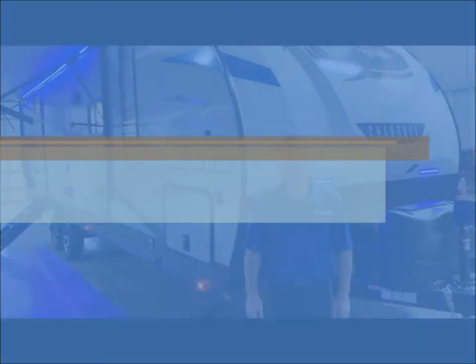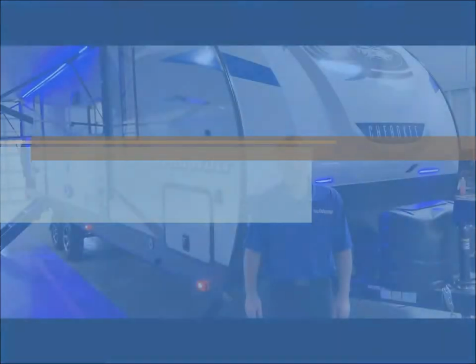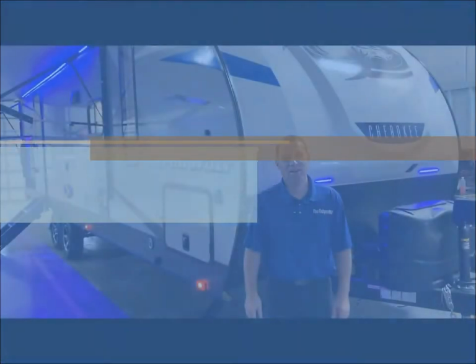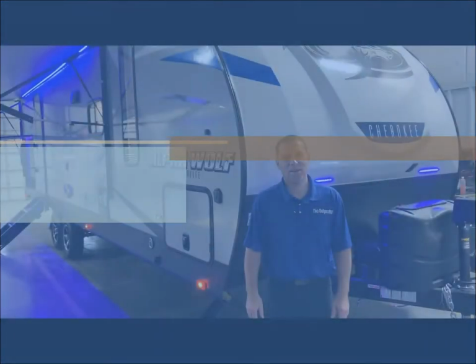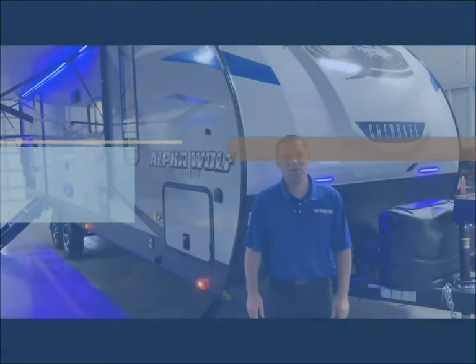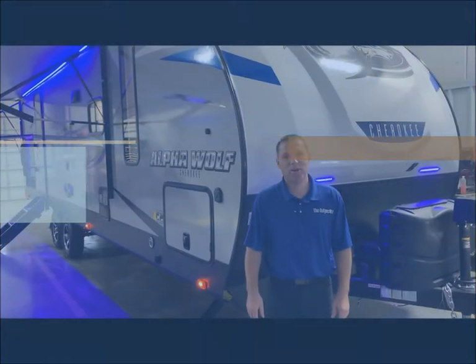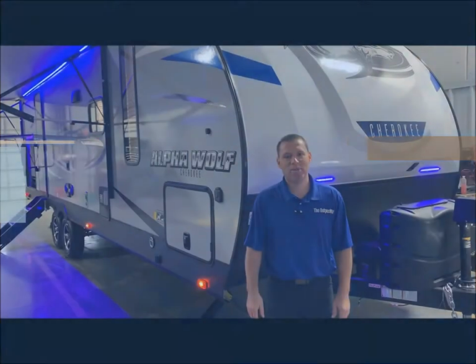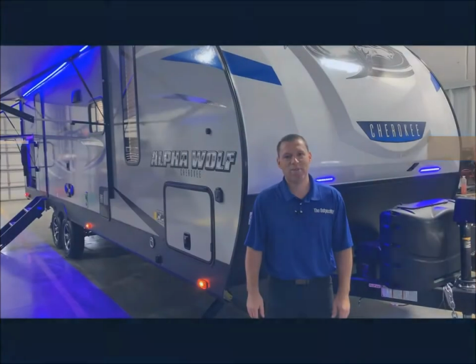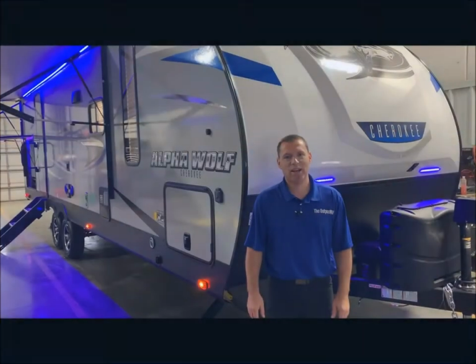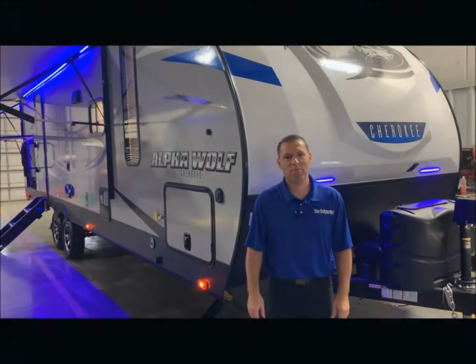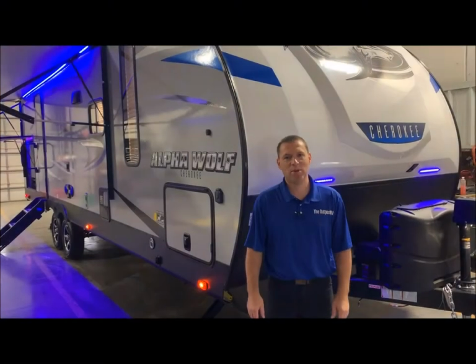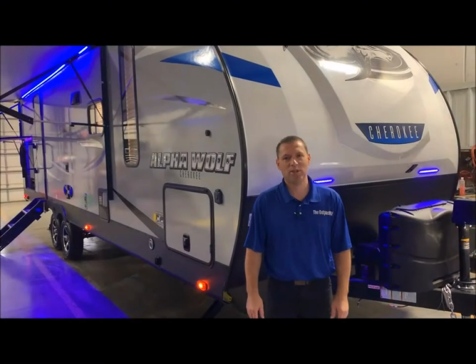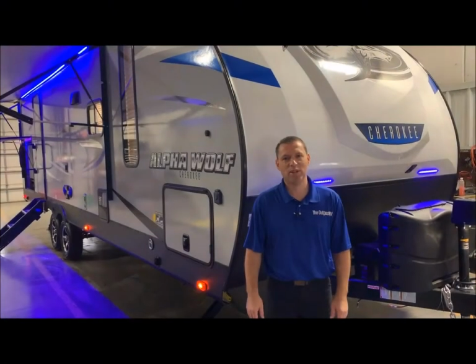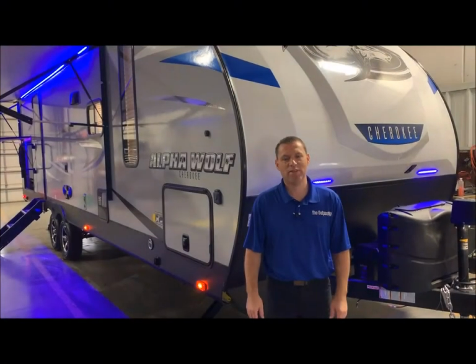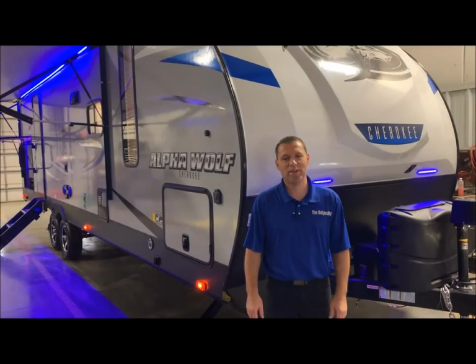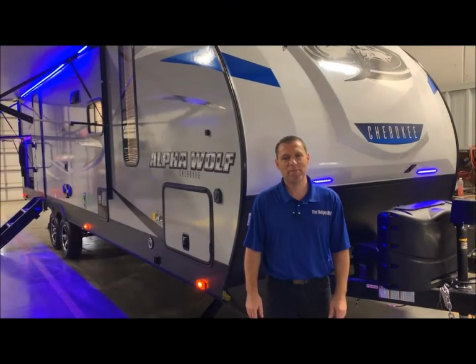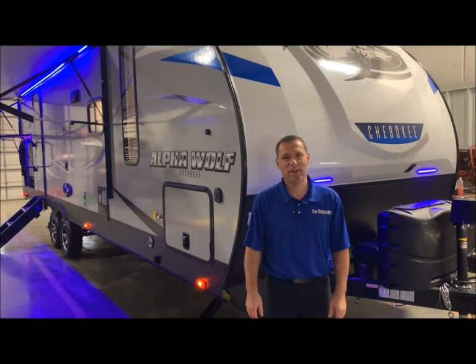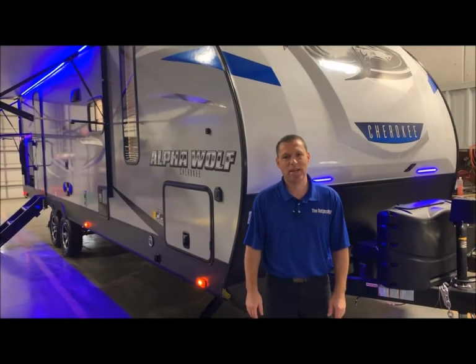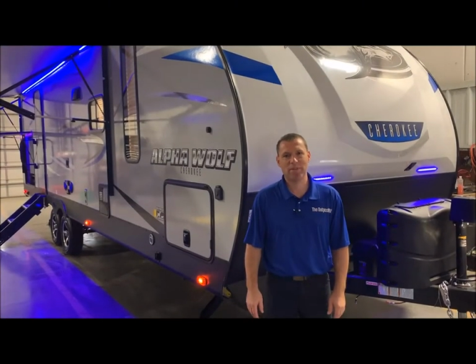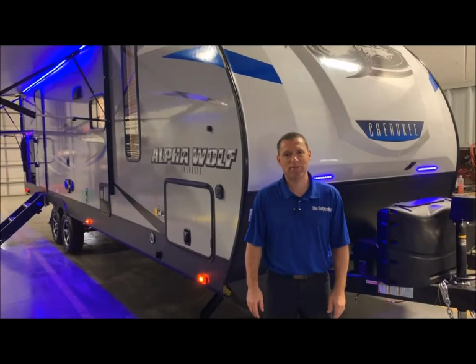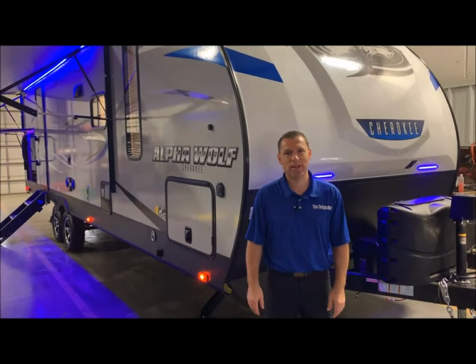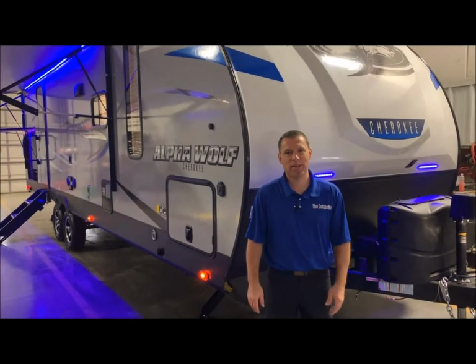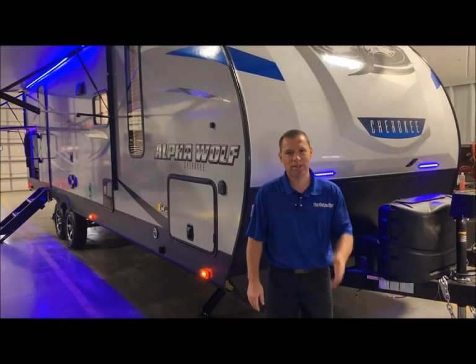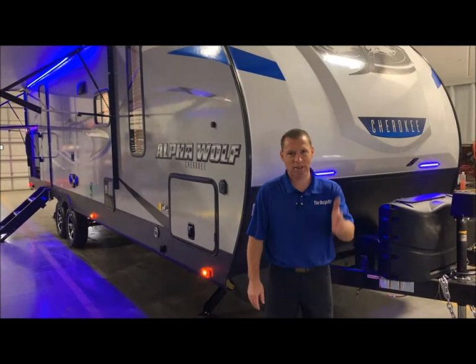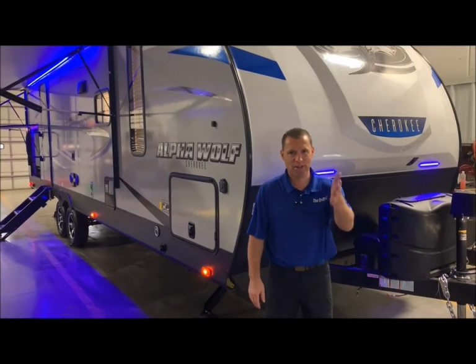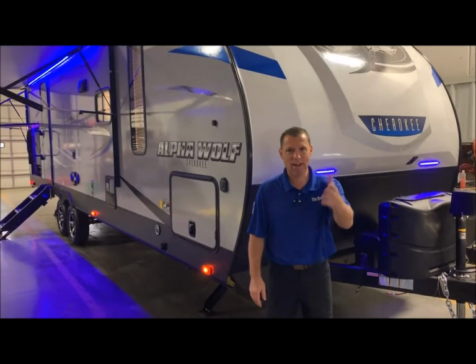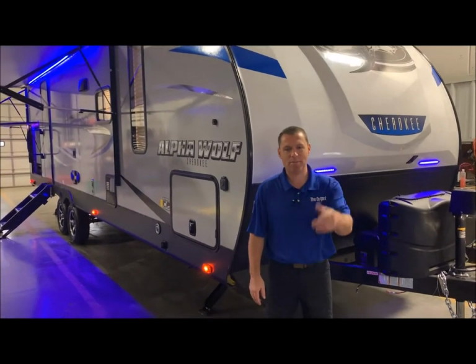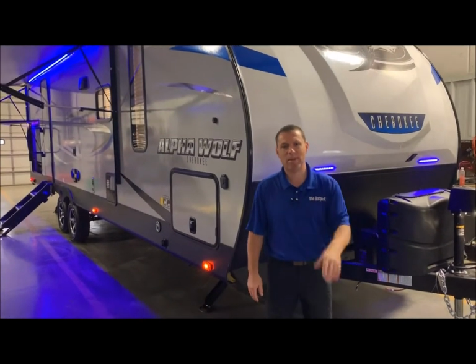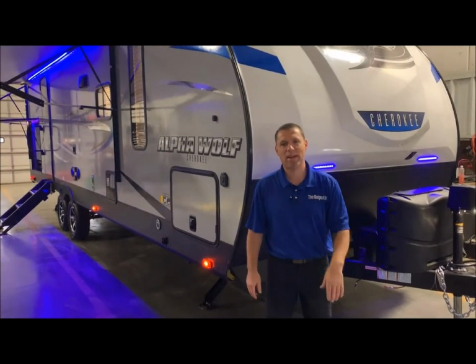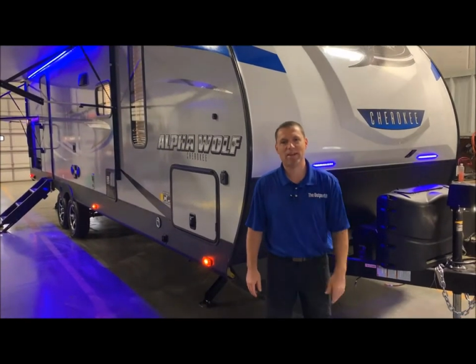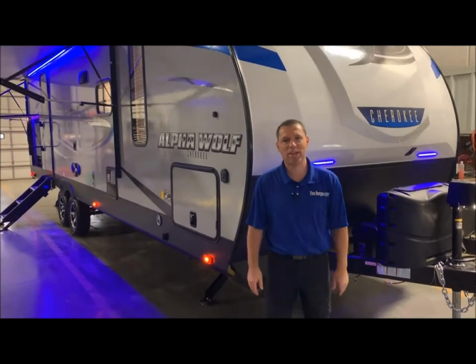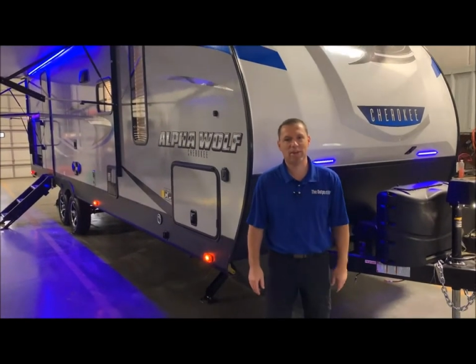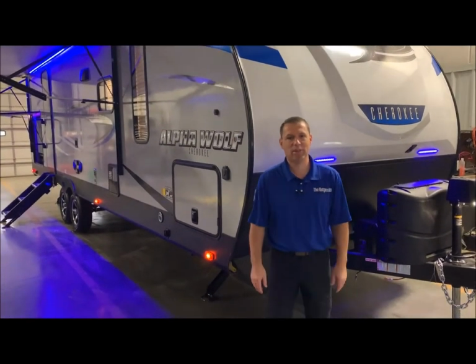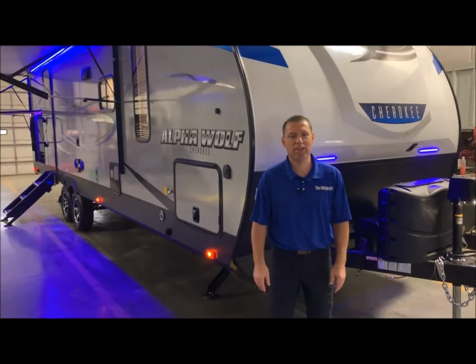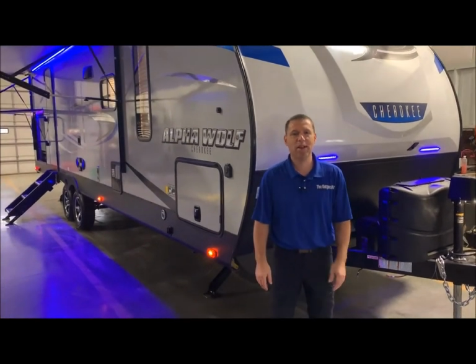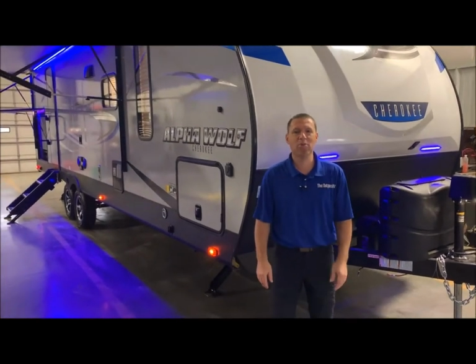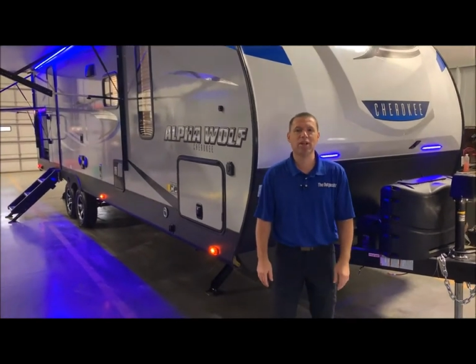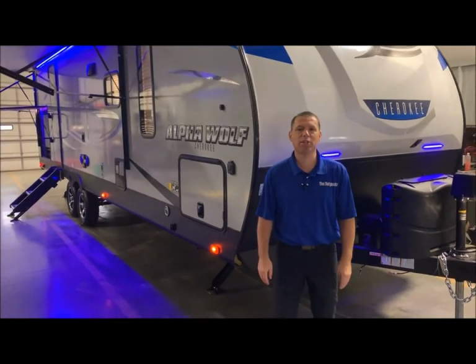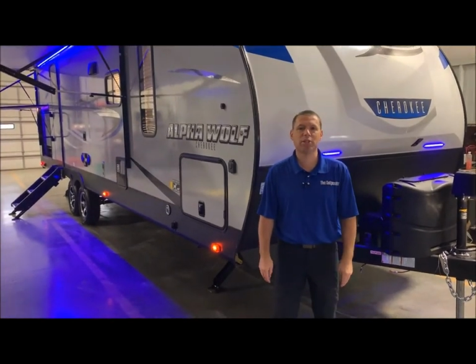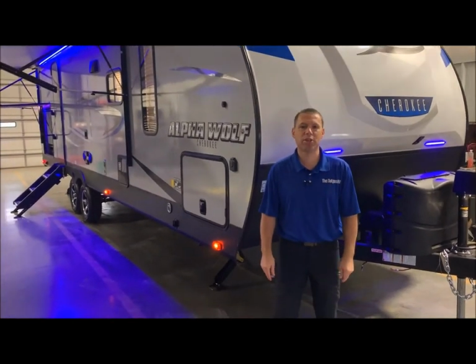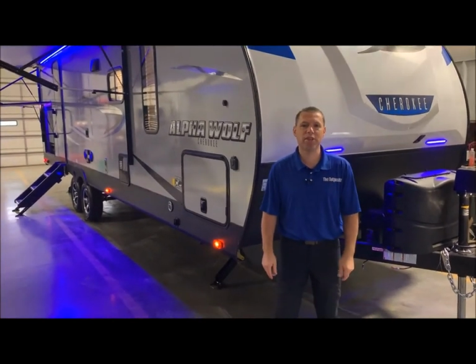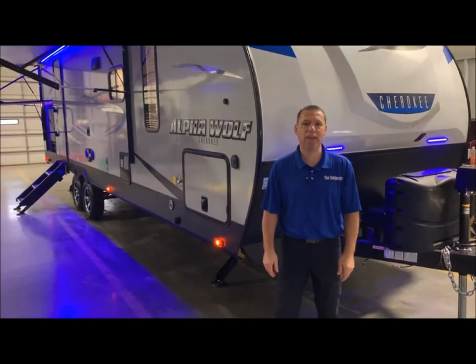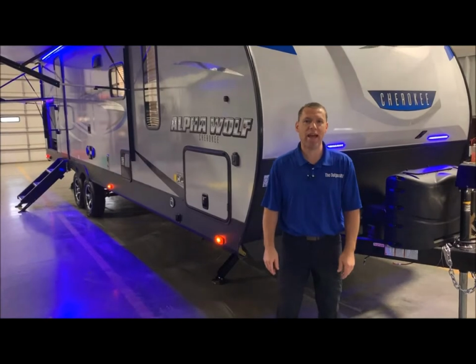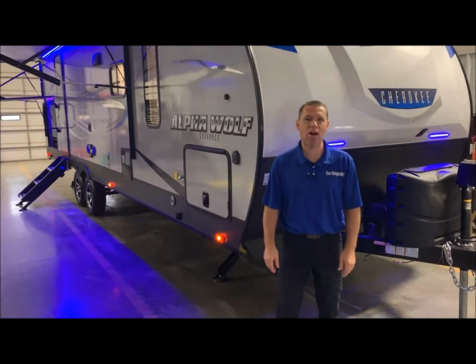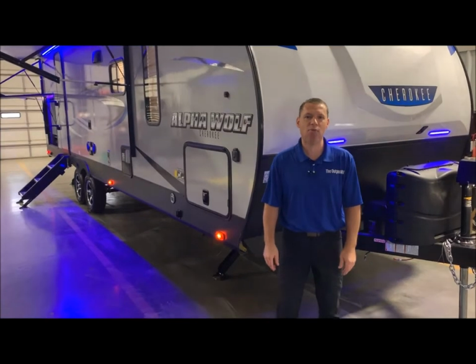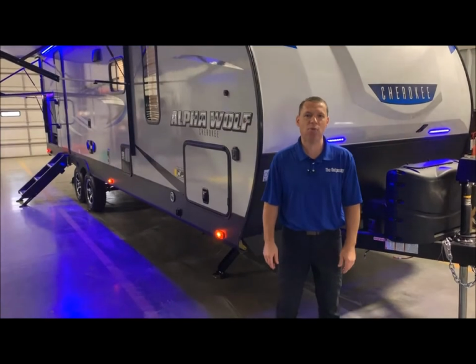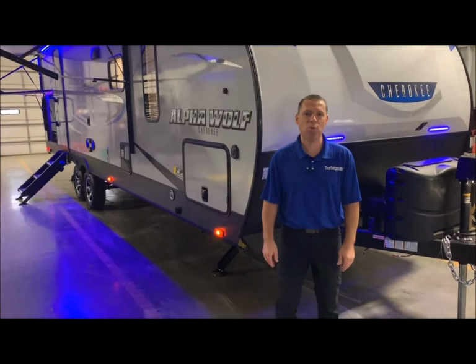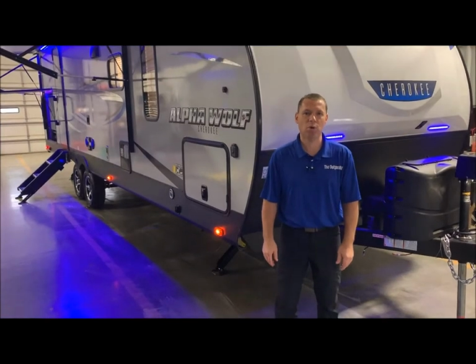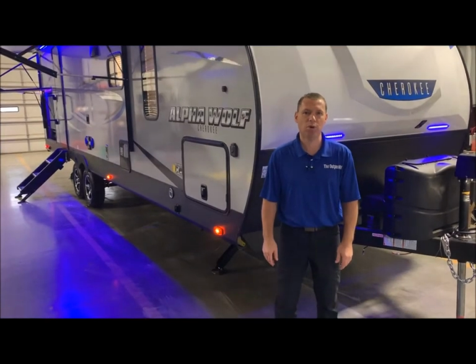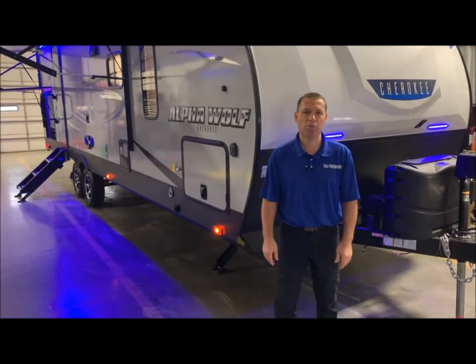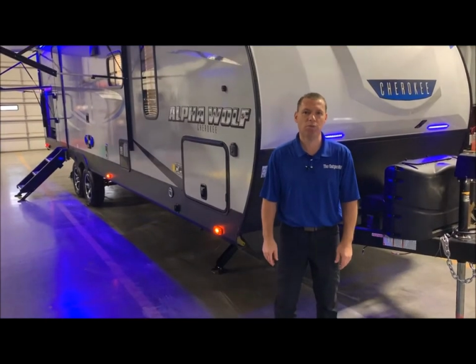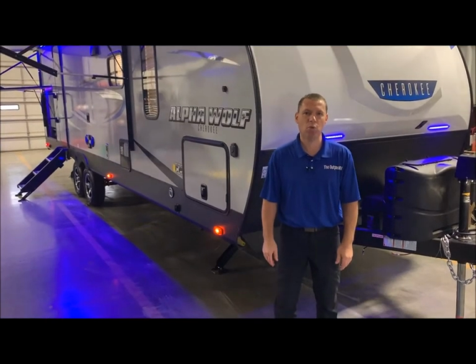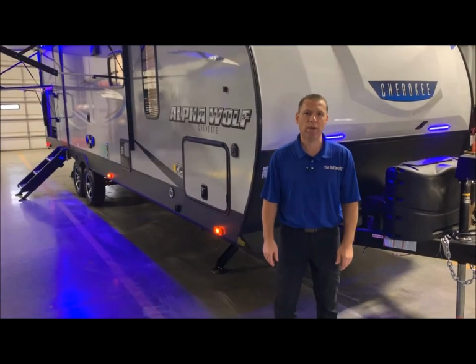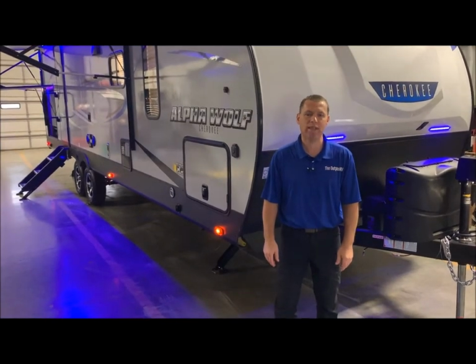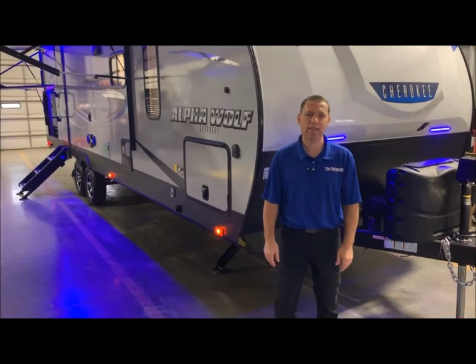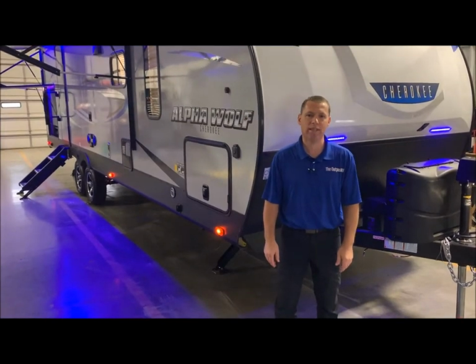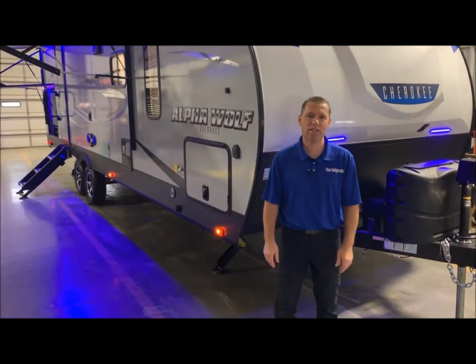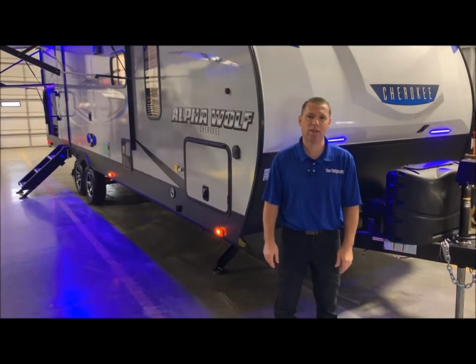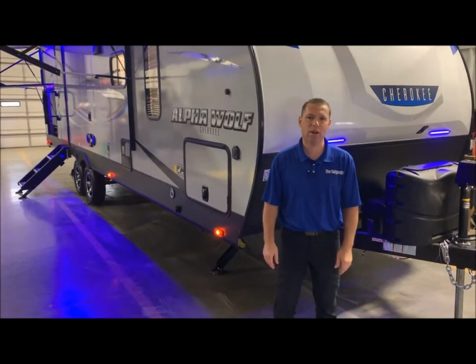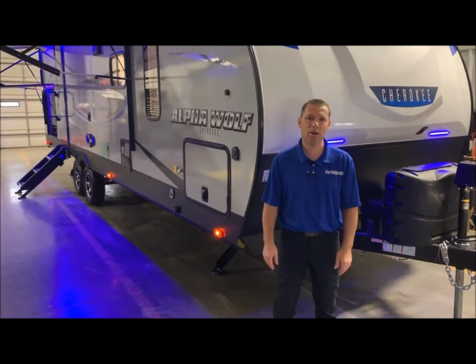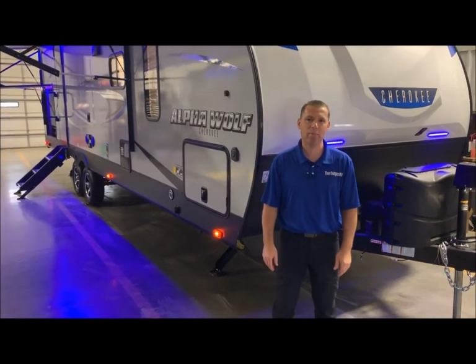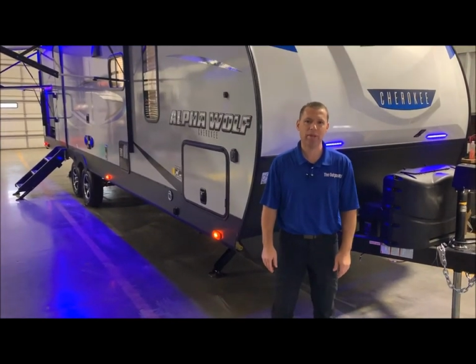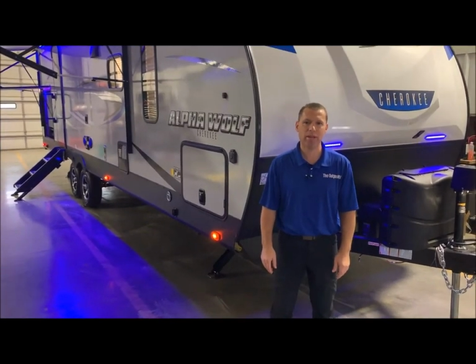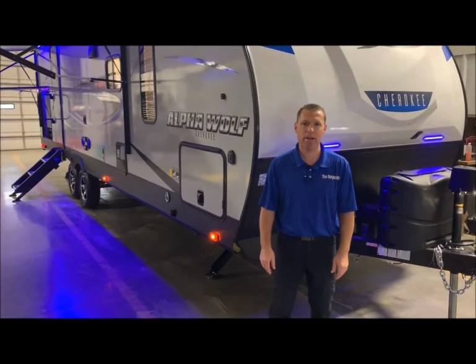Hi and welcome to the Outpost RV. My name is Phelan, and our cameraman is Henry. Today we're going to show you the Alpha Wolf 26 RBL.